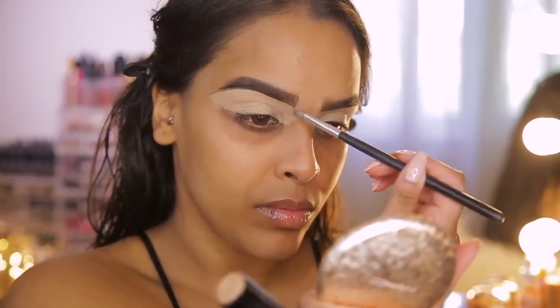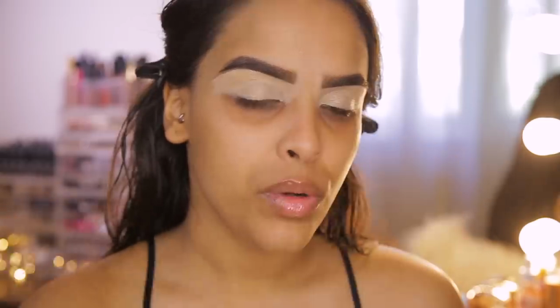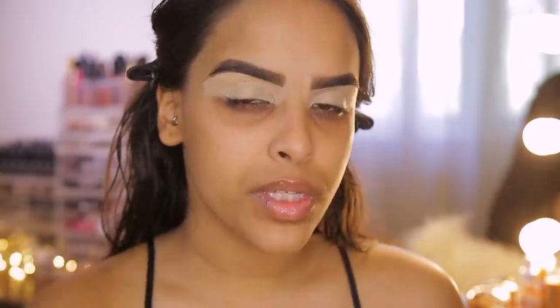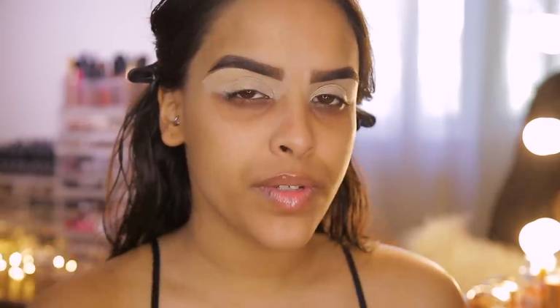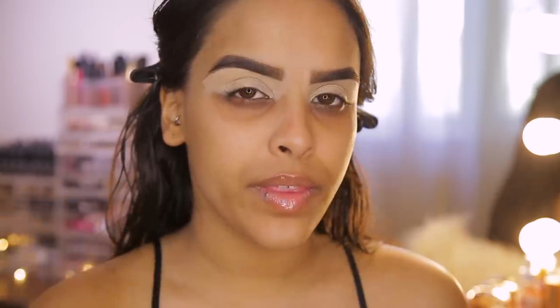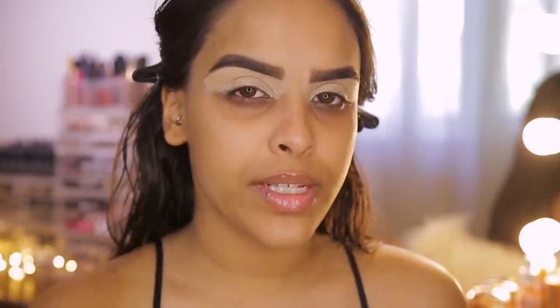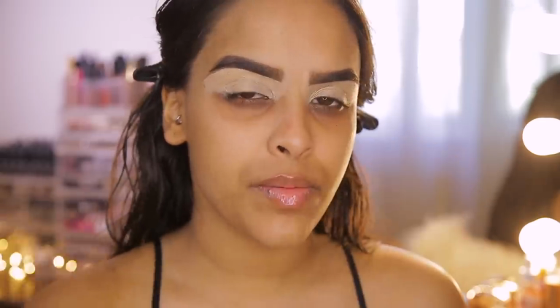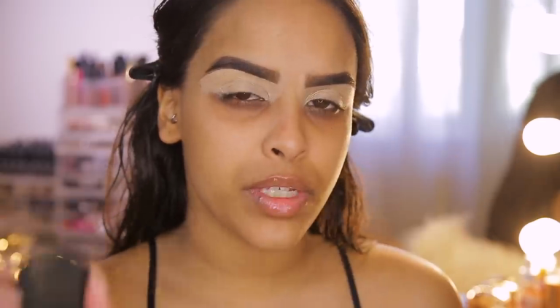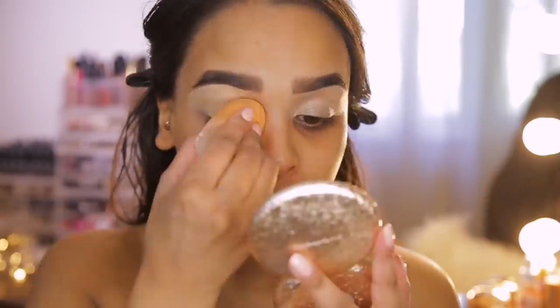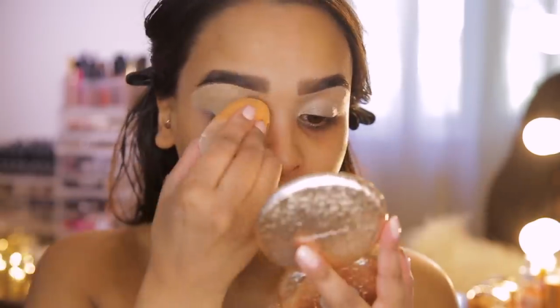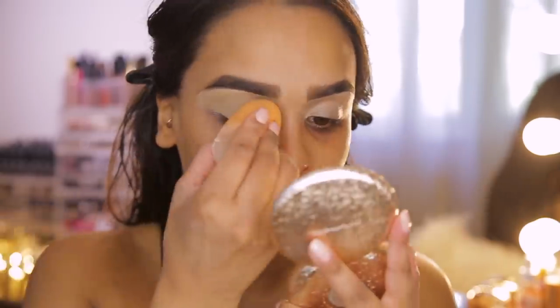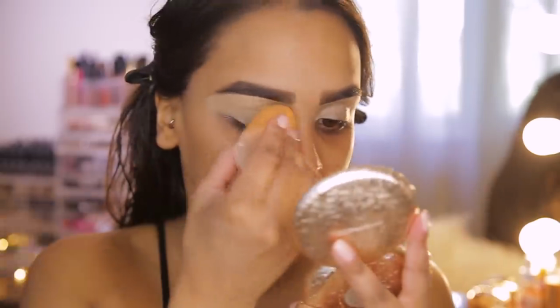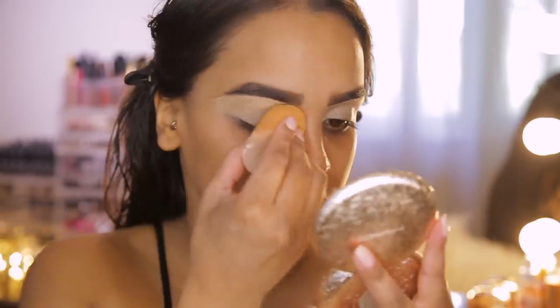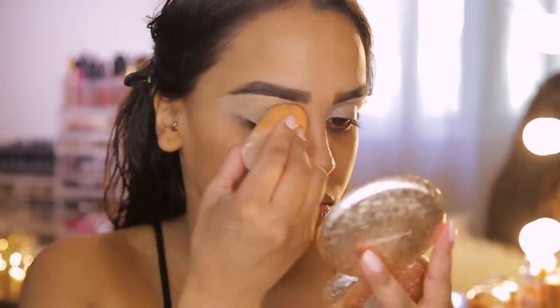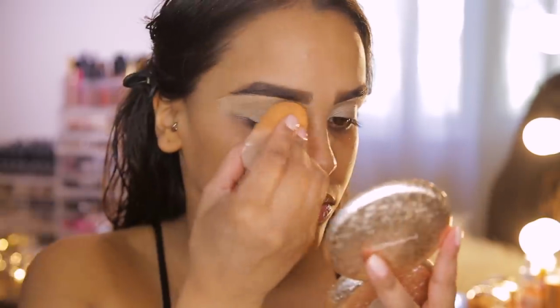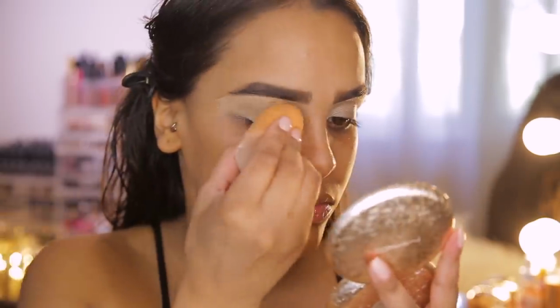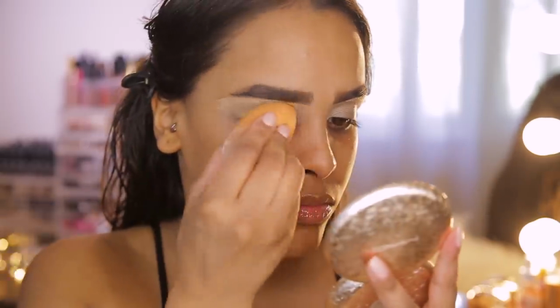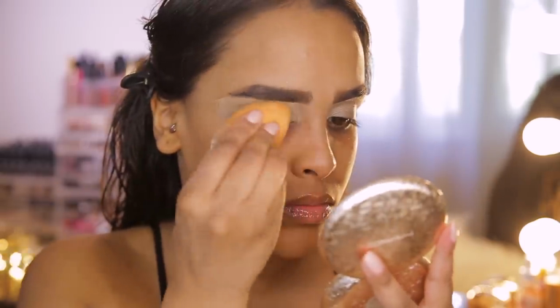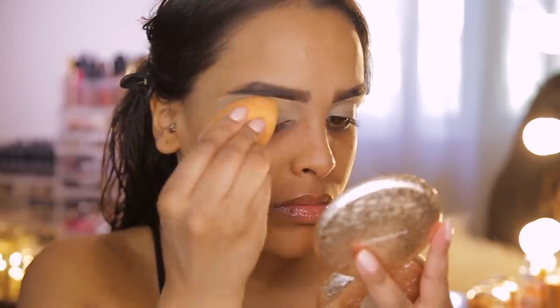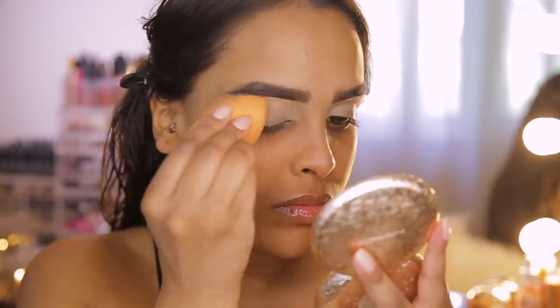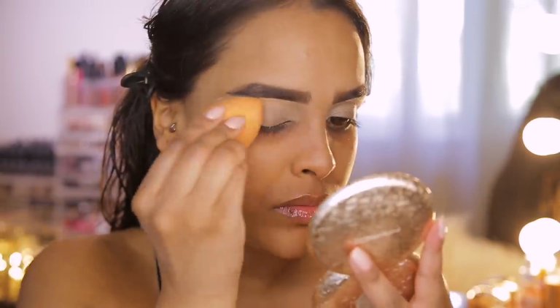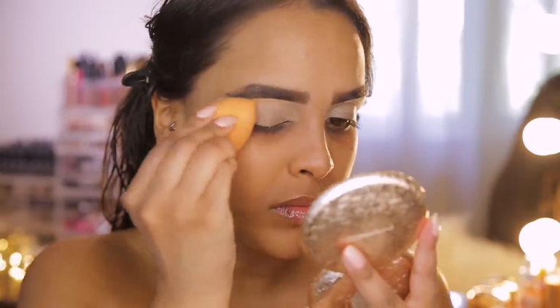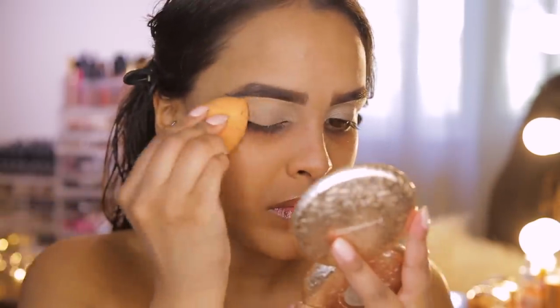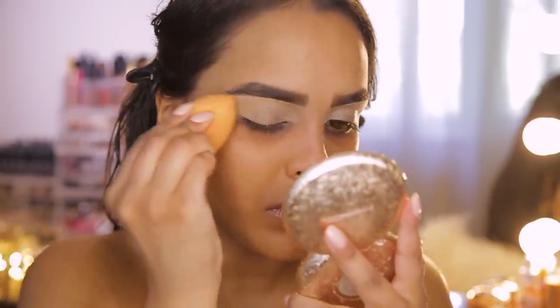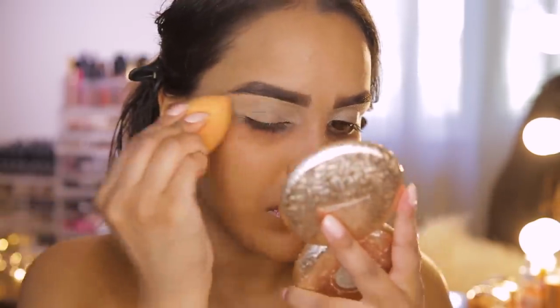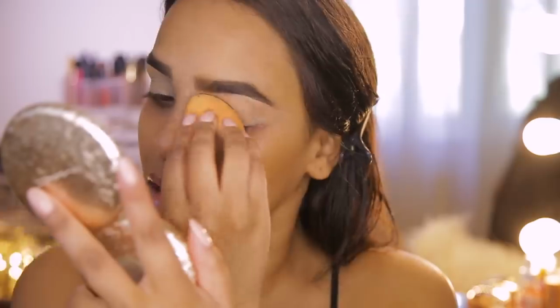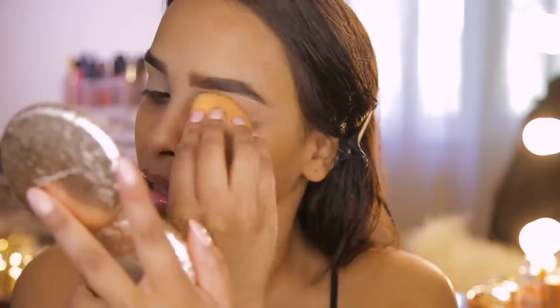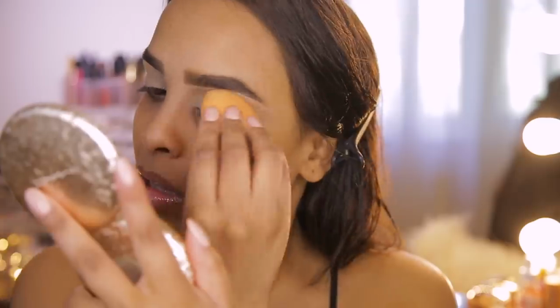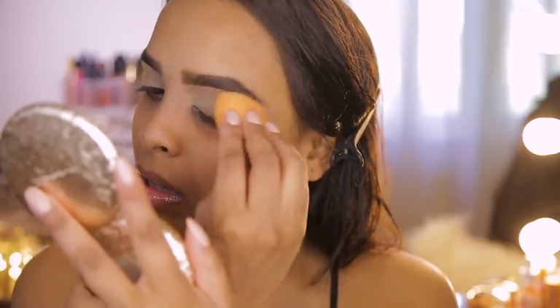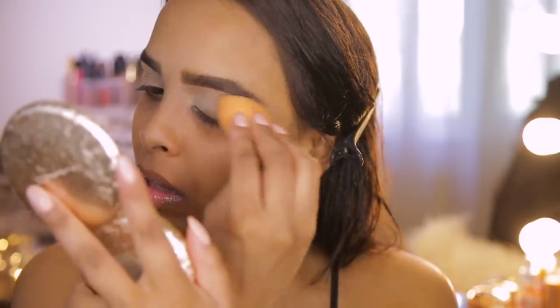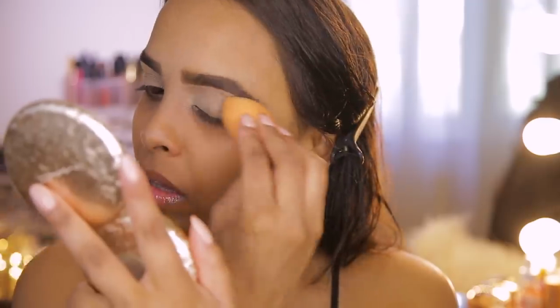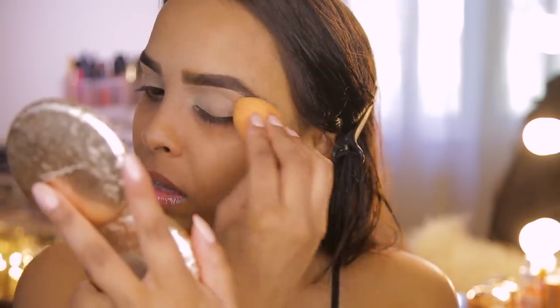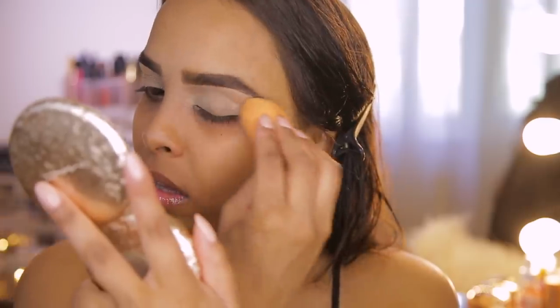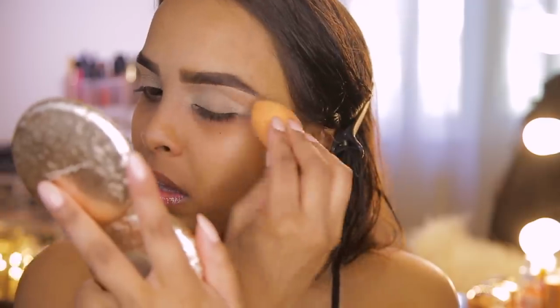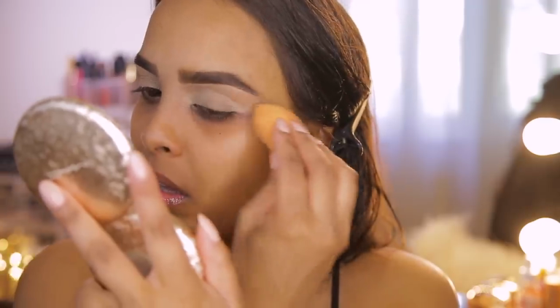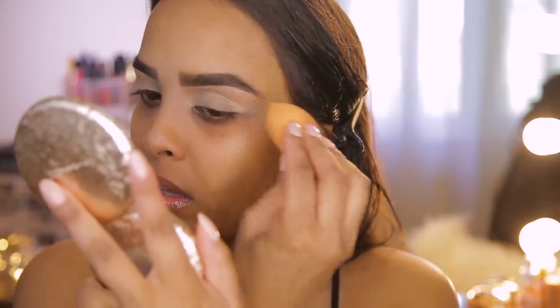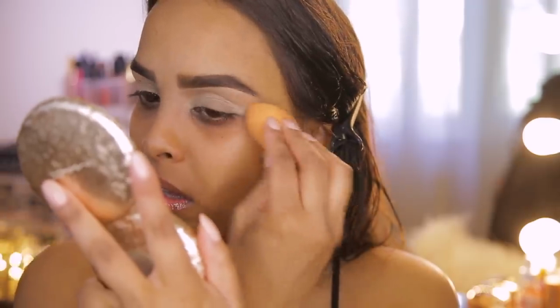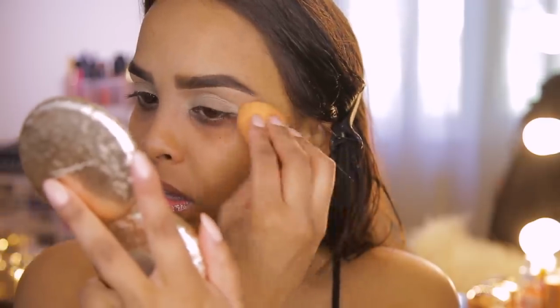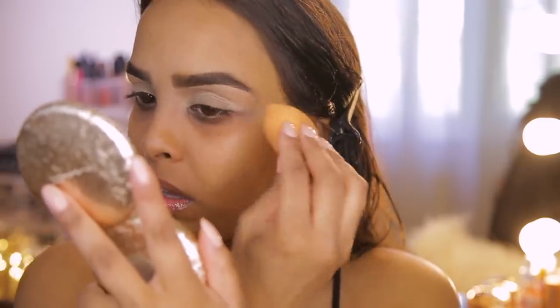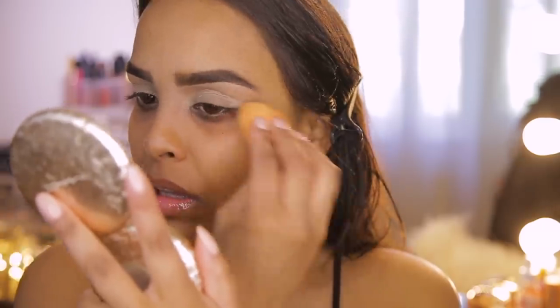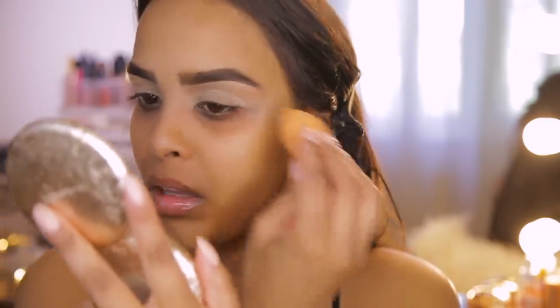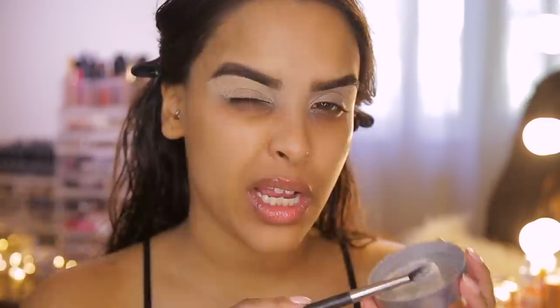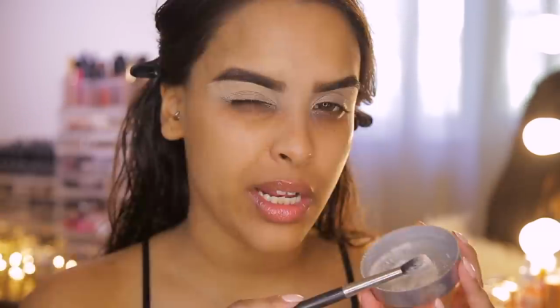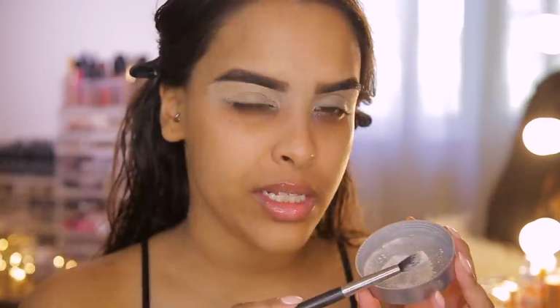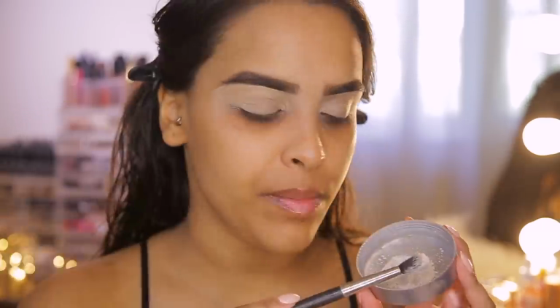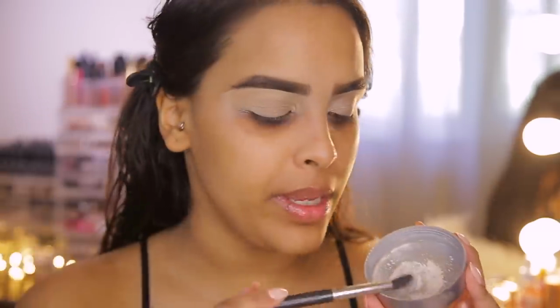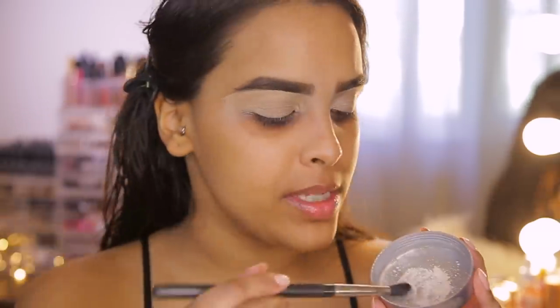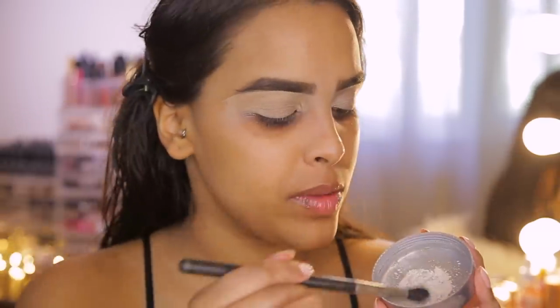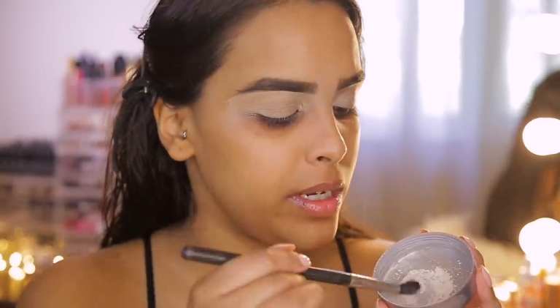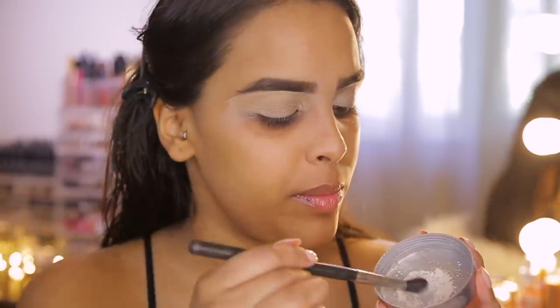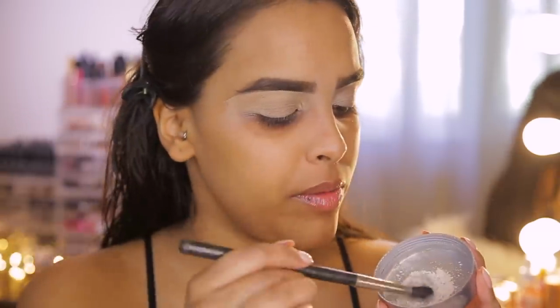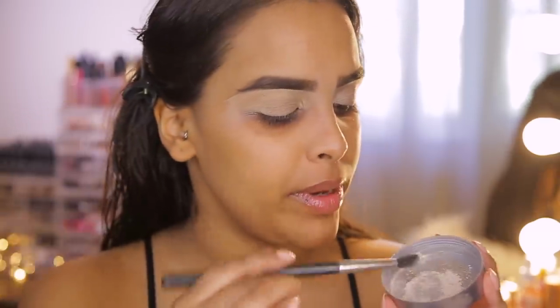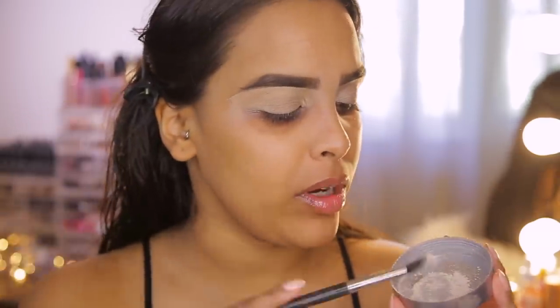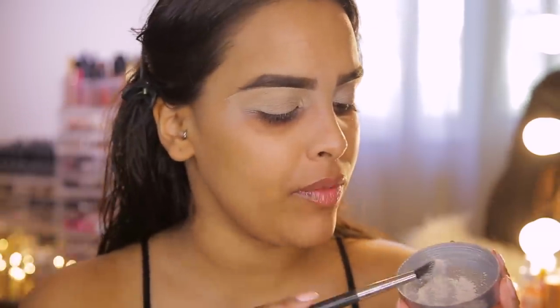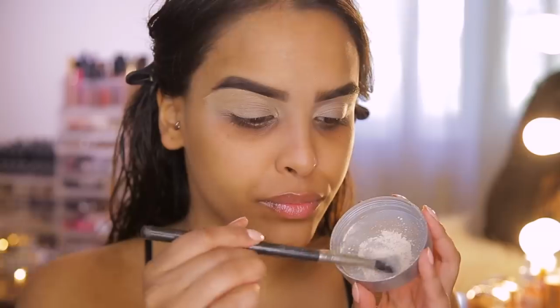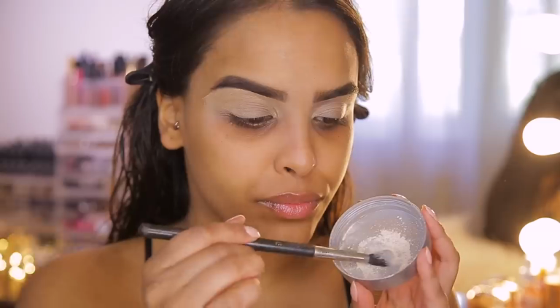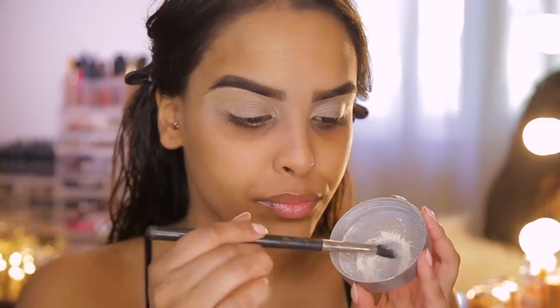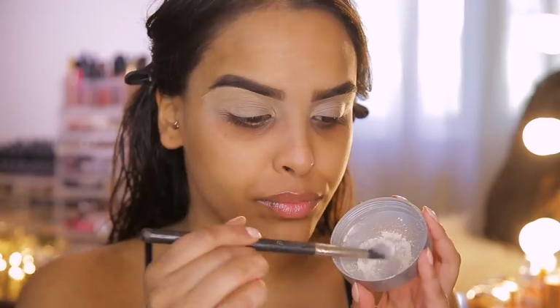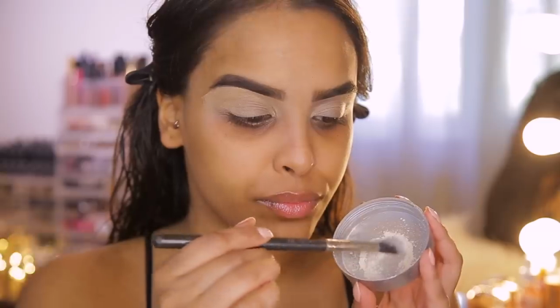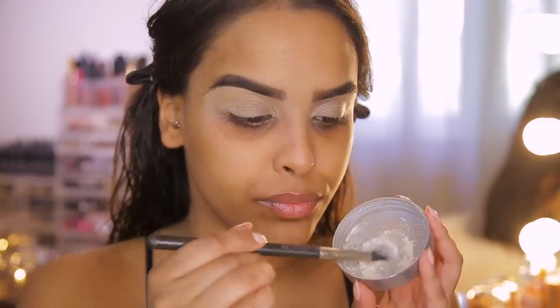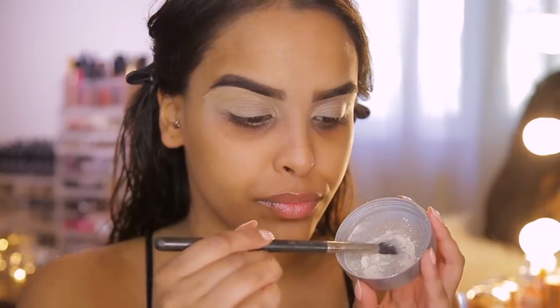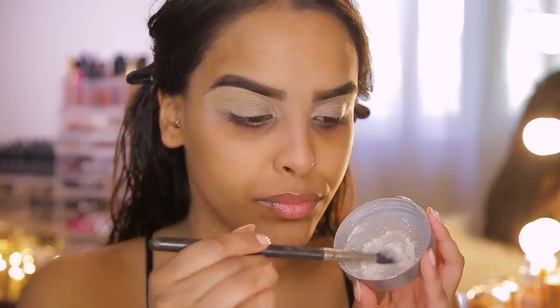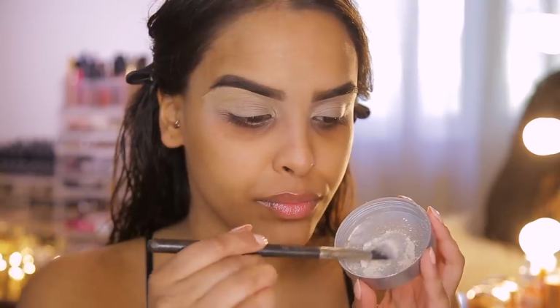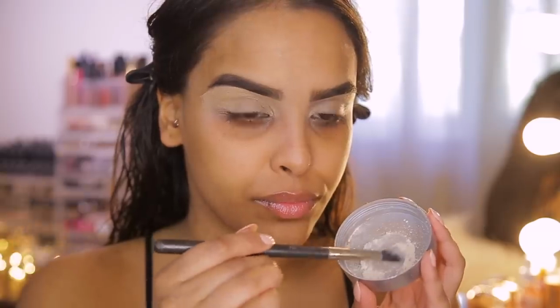Once I've done that, I'm taking my damp beauty blender and blending it out. Then I'm going to set these eyelids in place with a little bit of my Cover Effect loose powder.